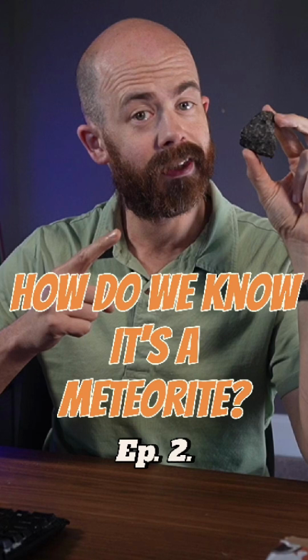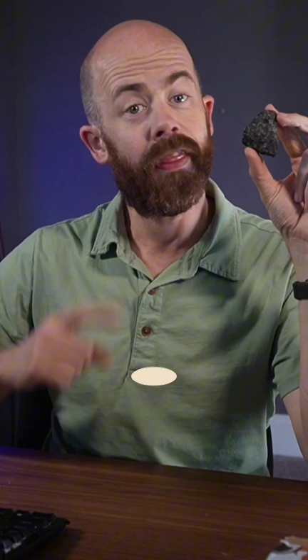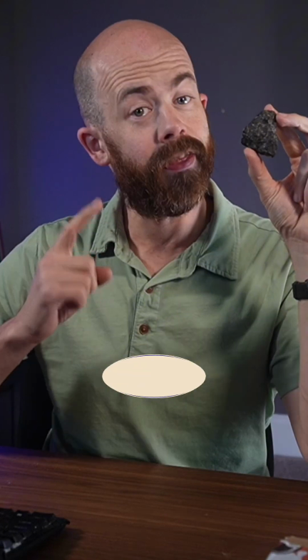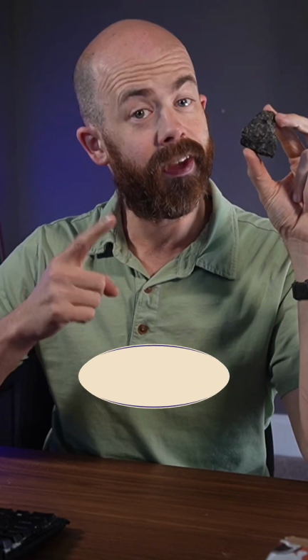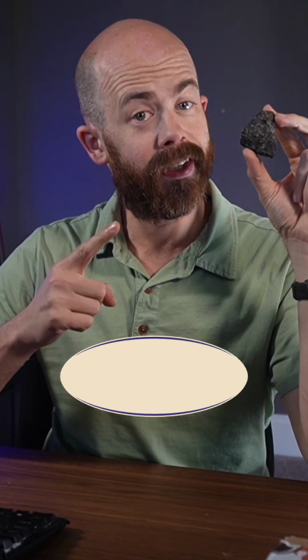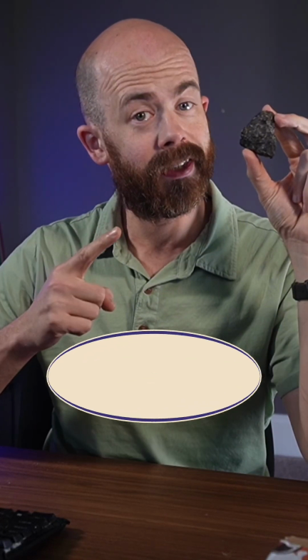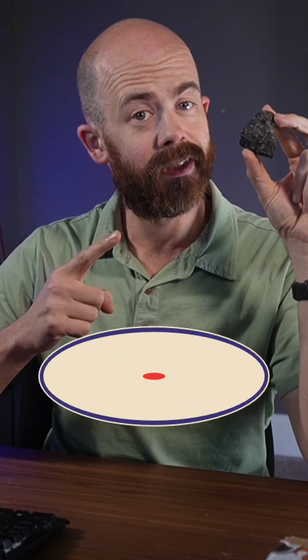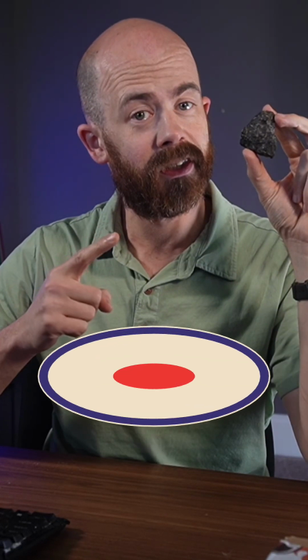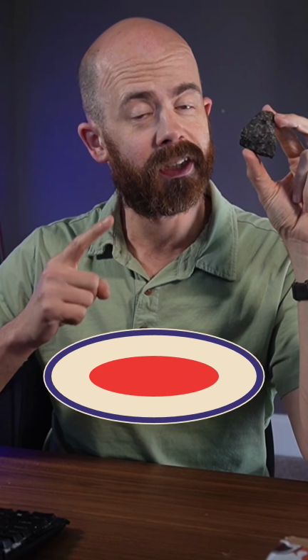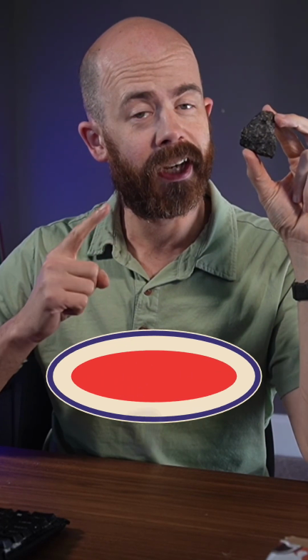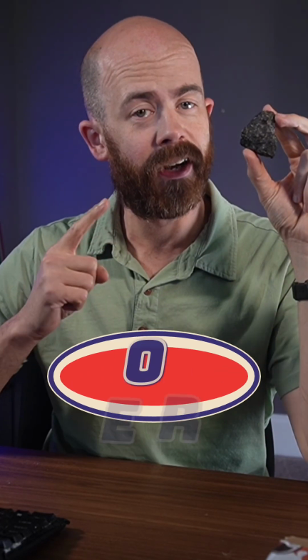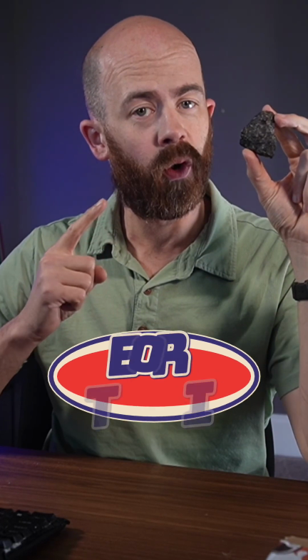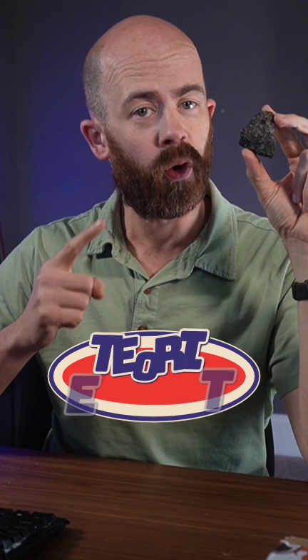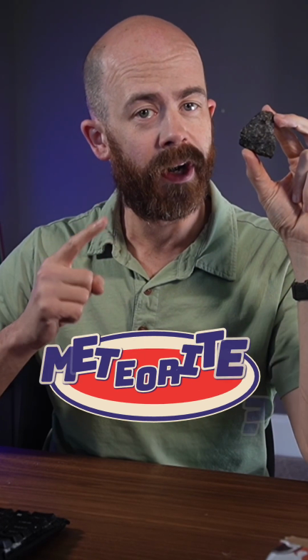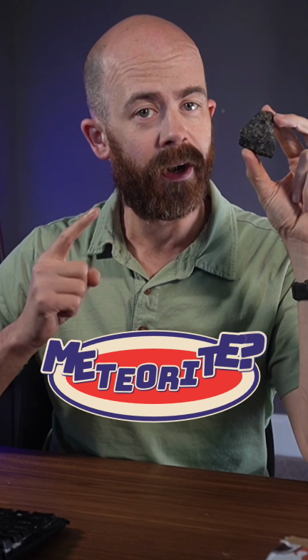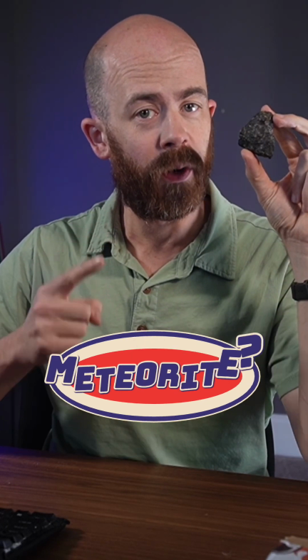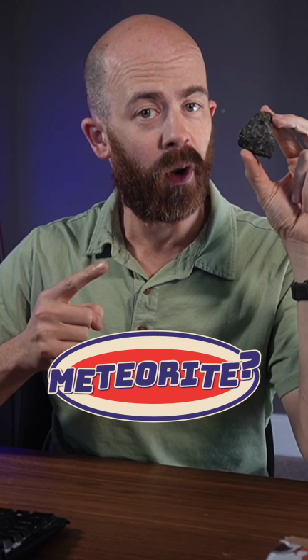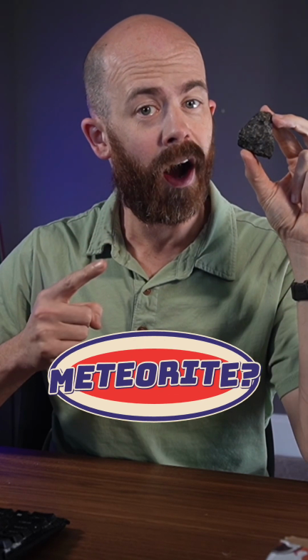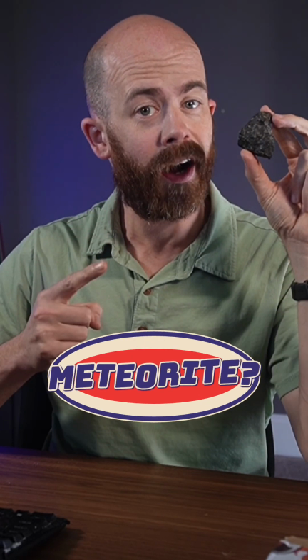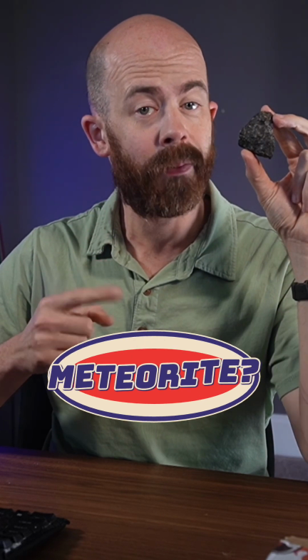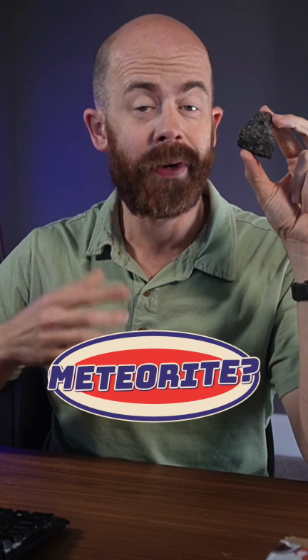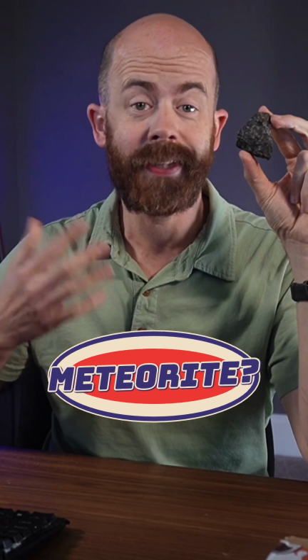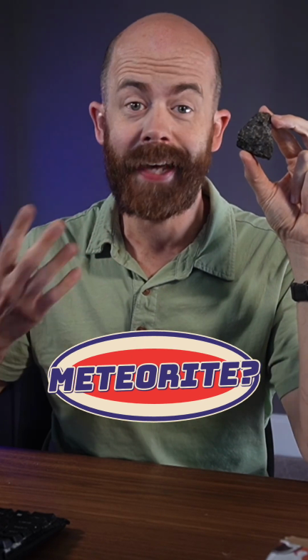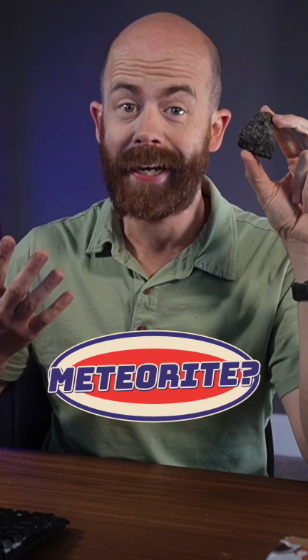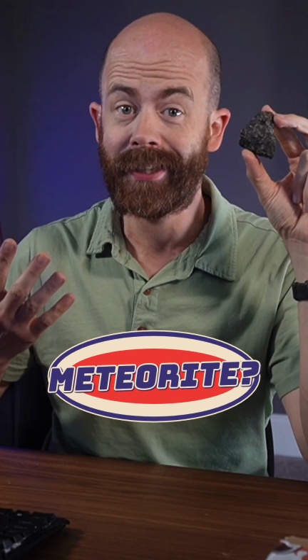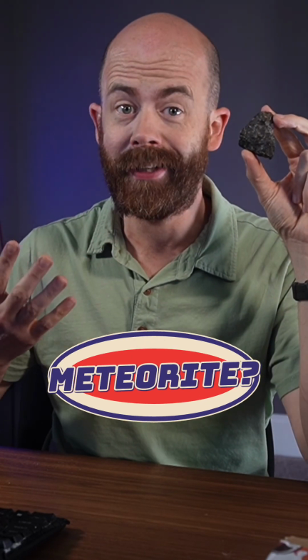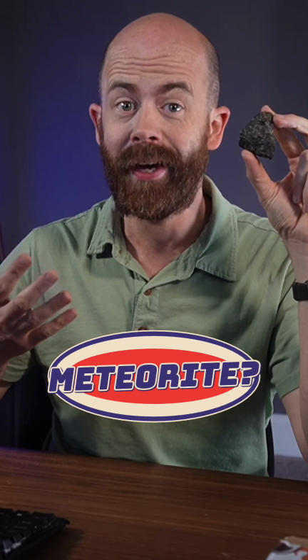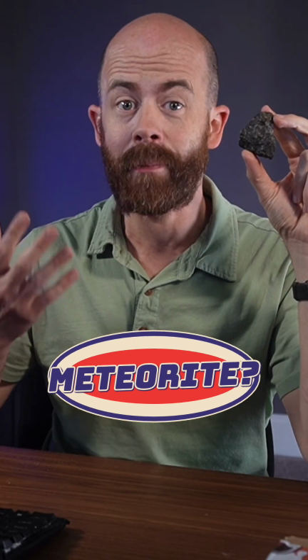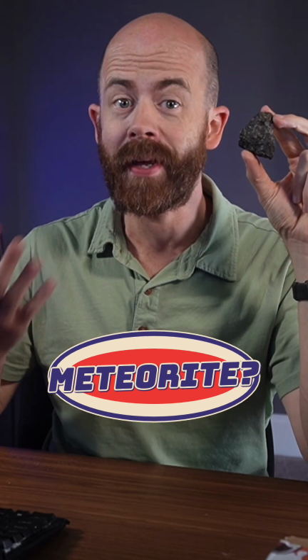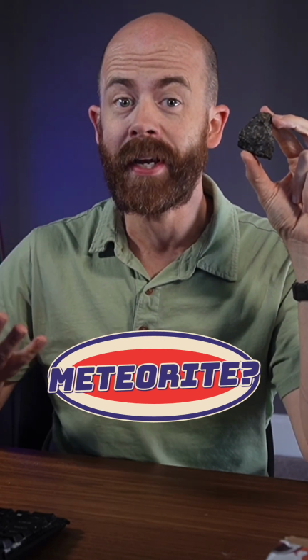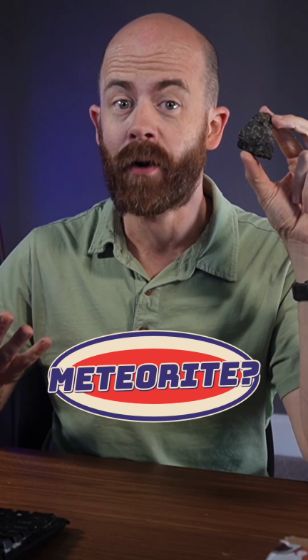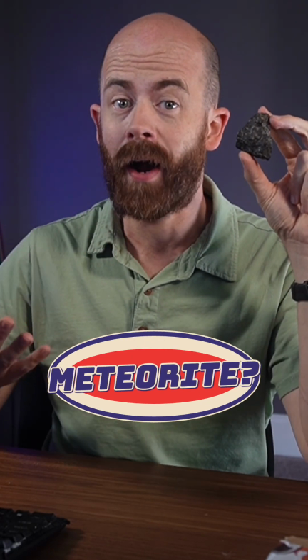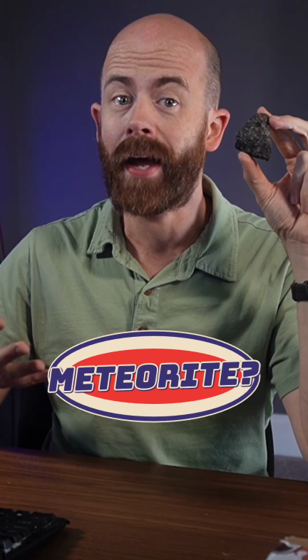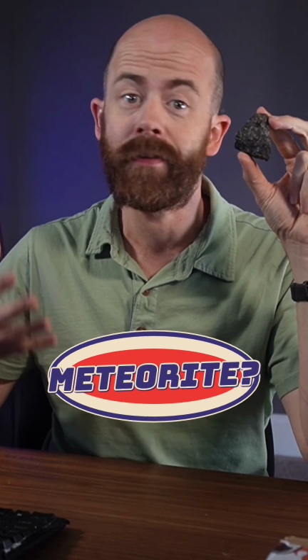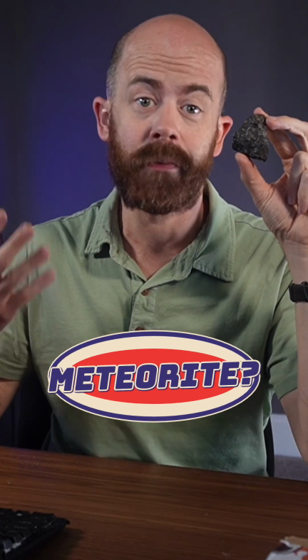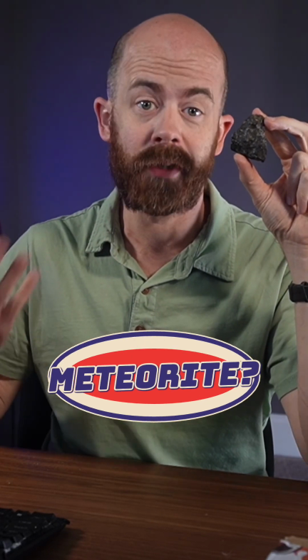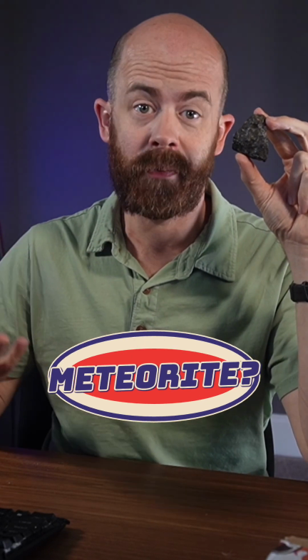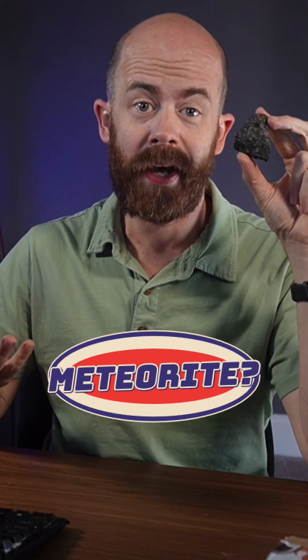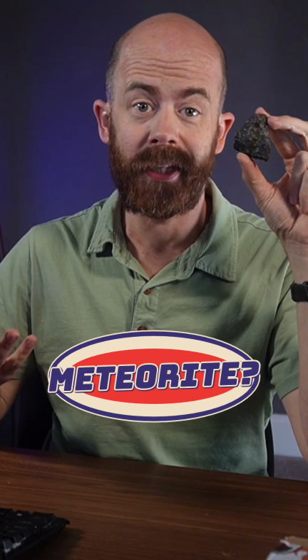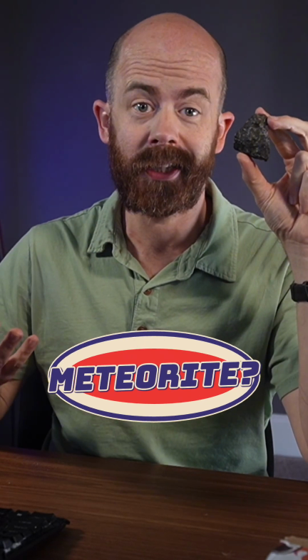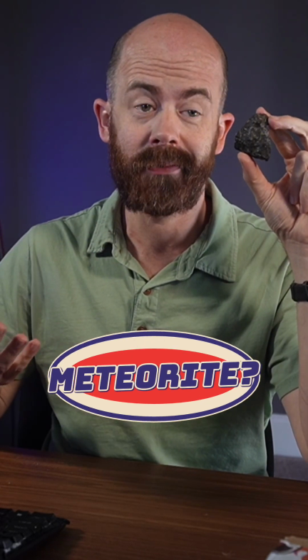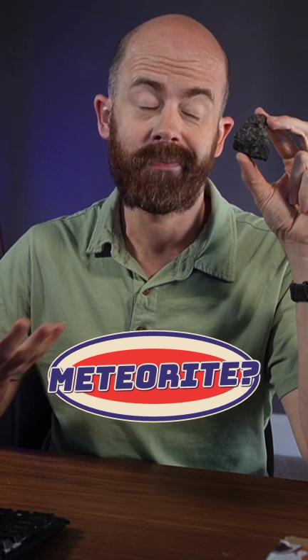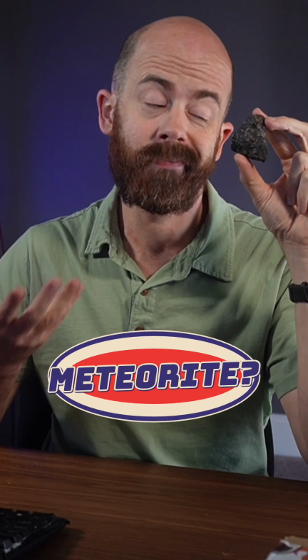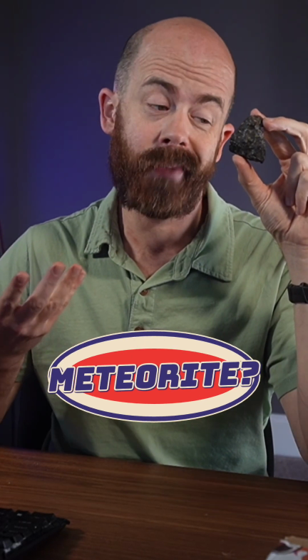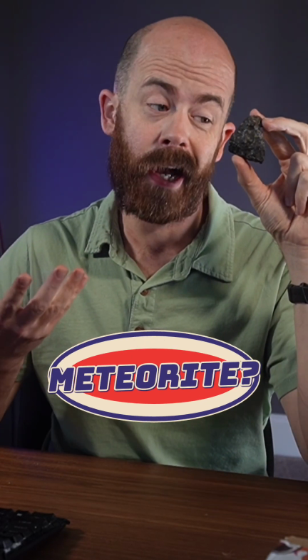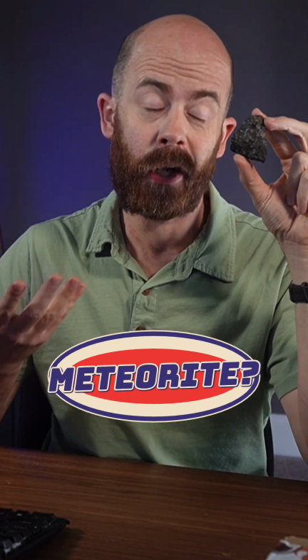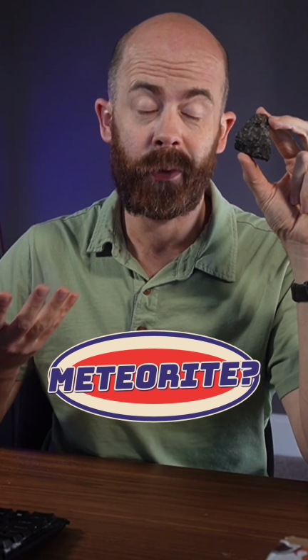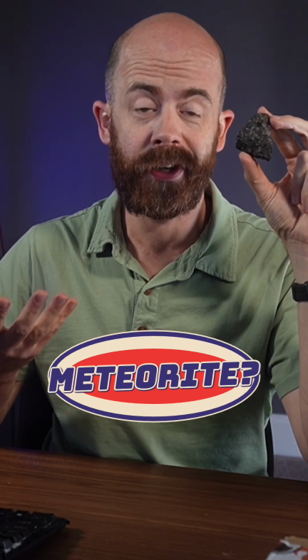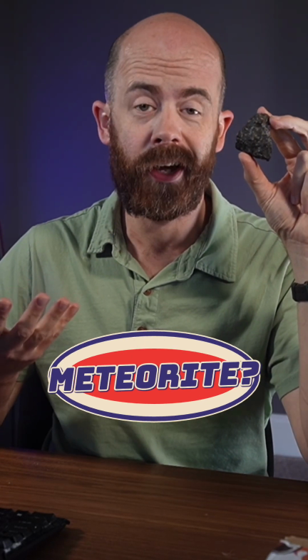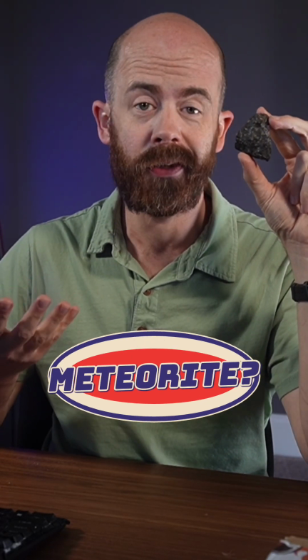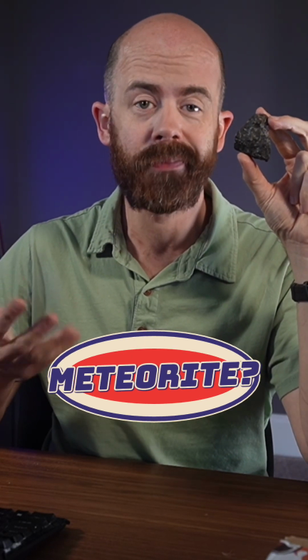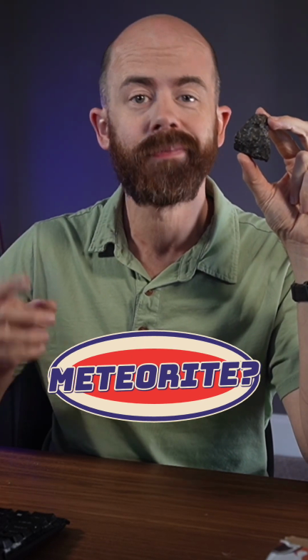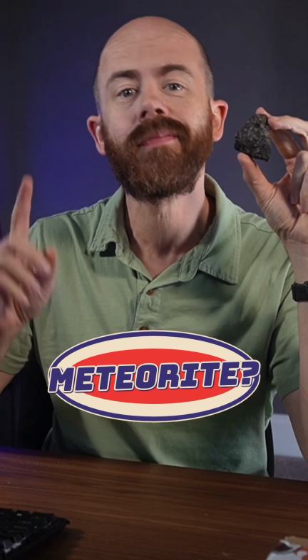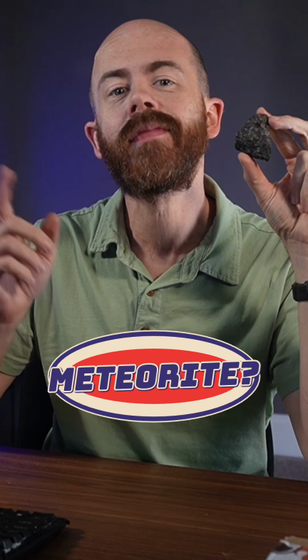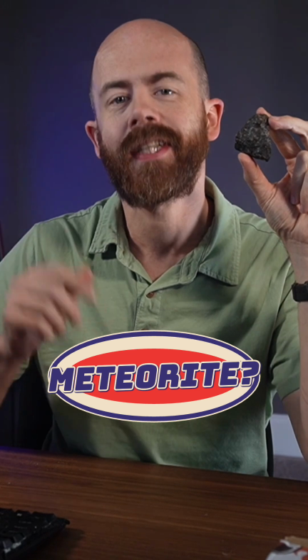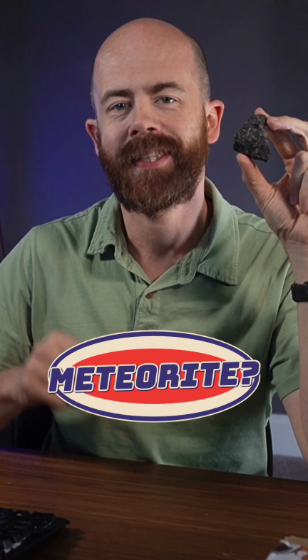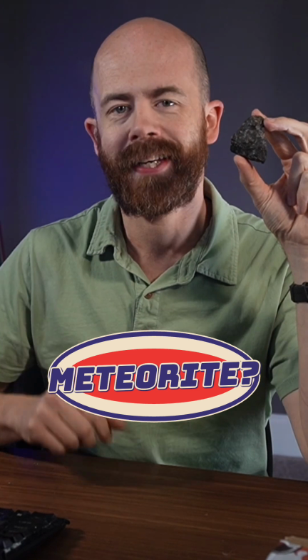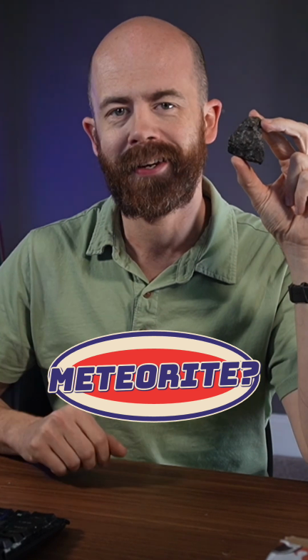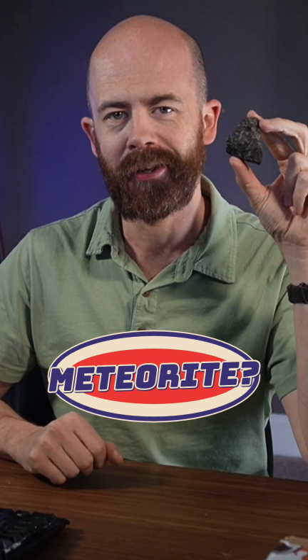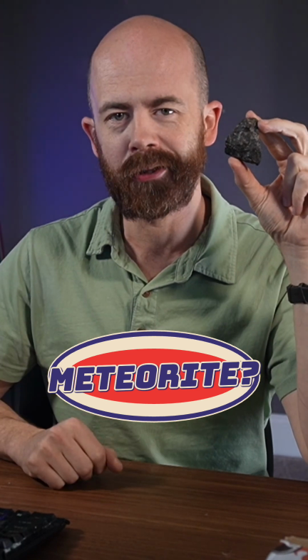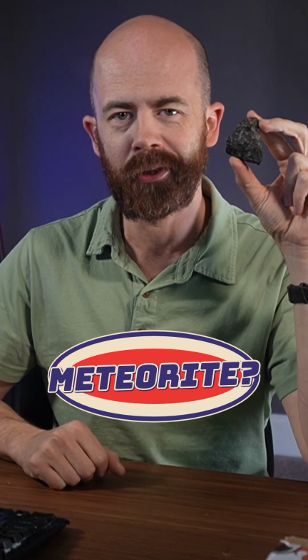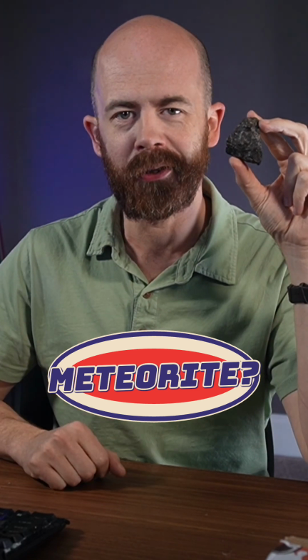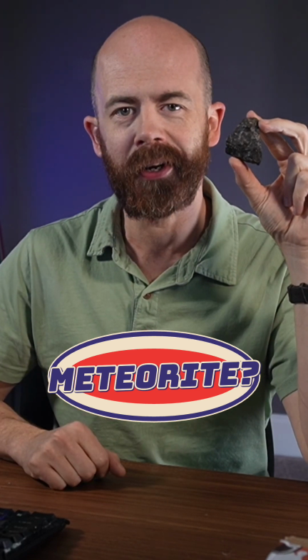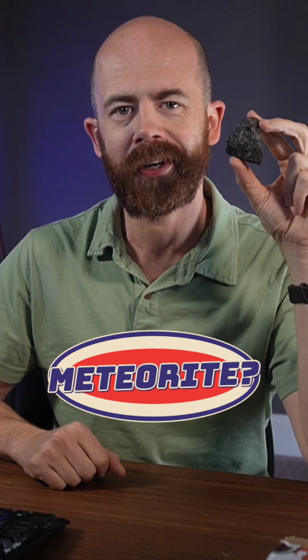This looks like an ordinary rock, but it's actually a meteorite from space. How can we tell? Let's take a closer look.